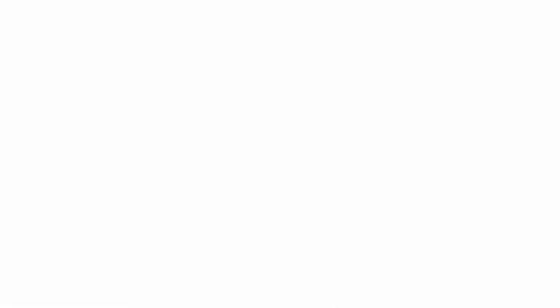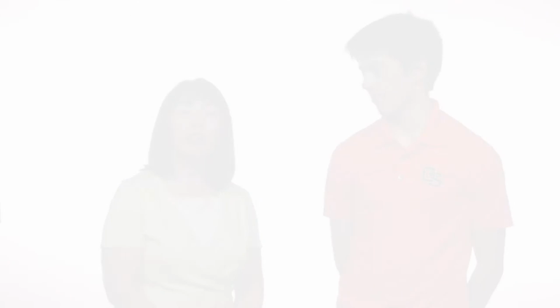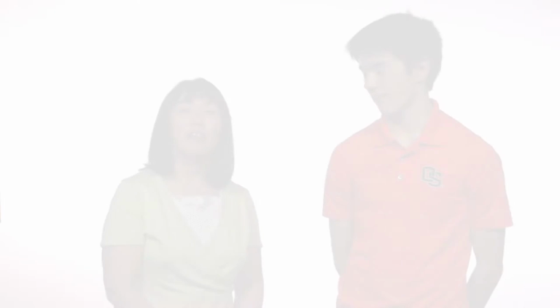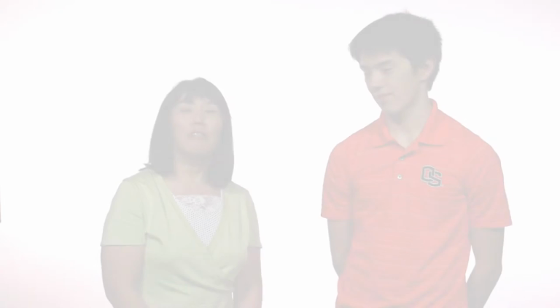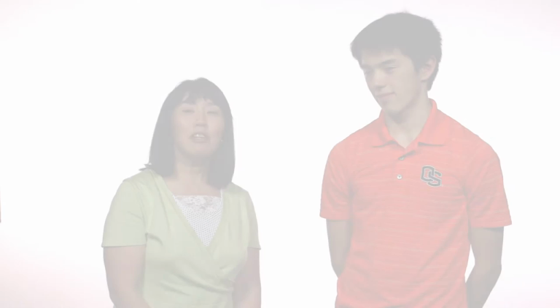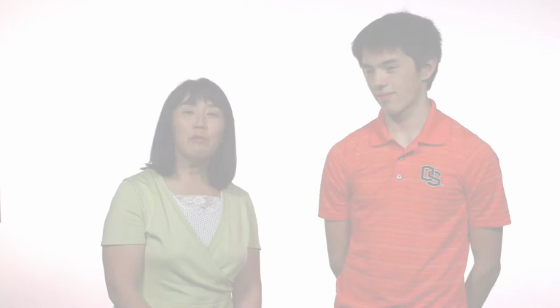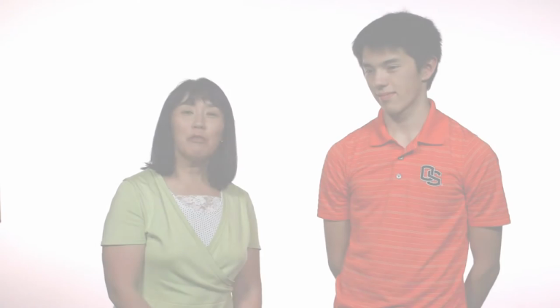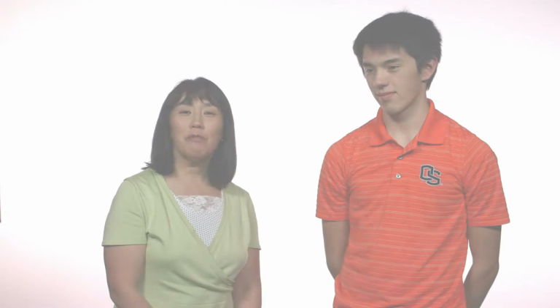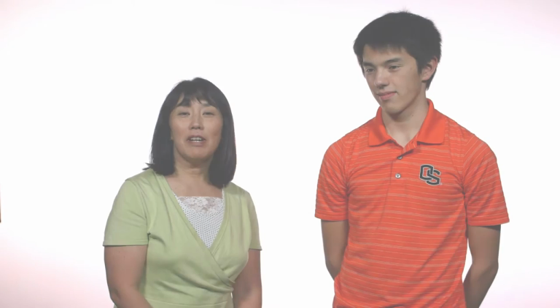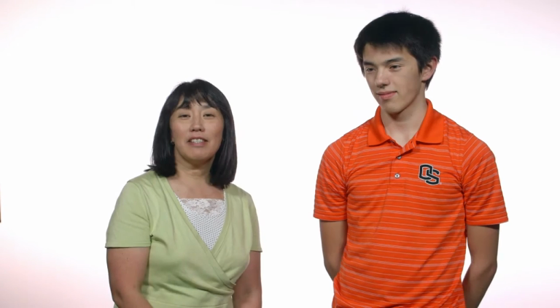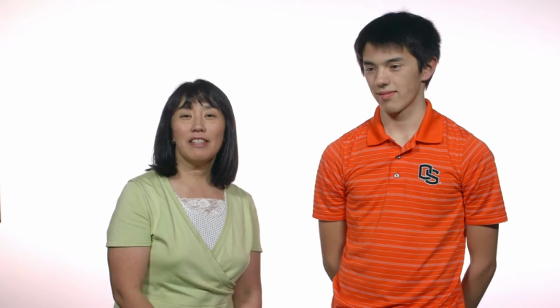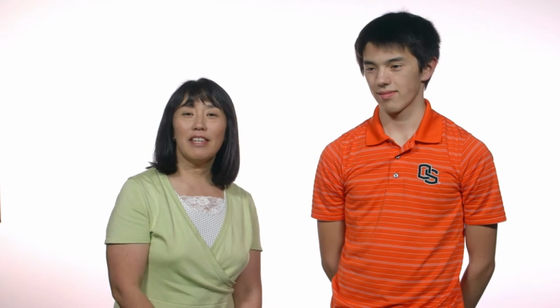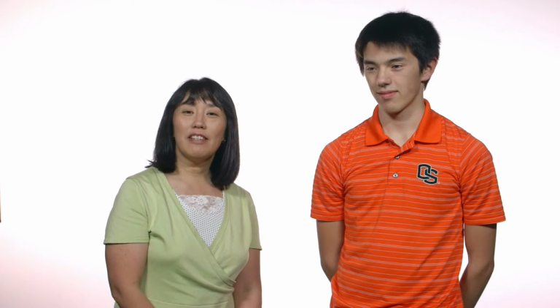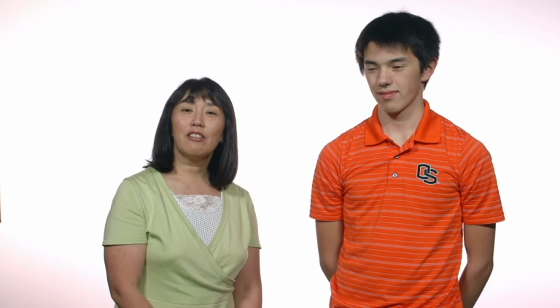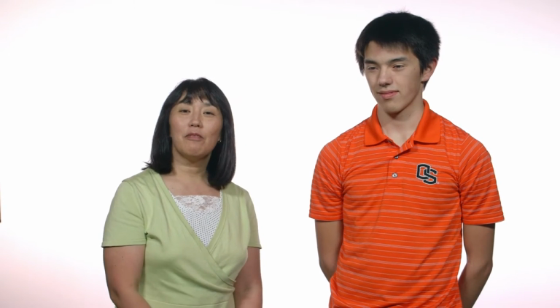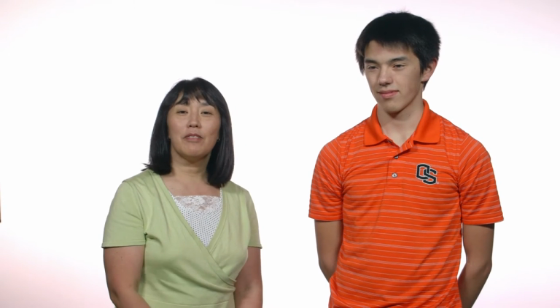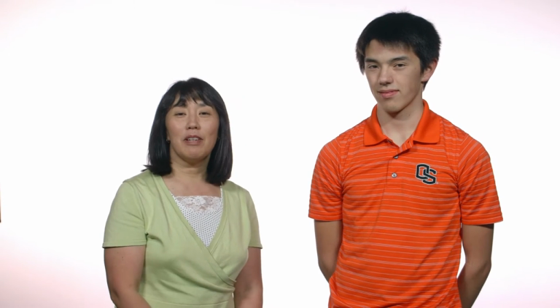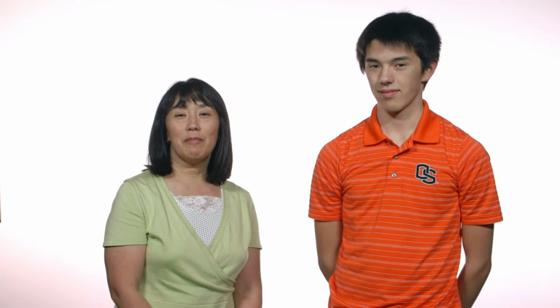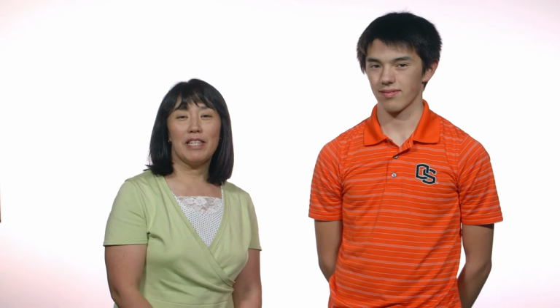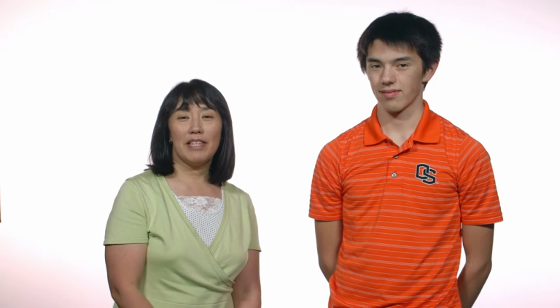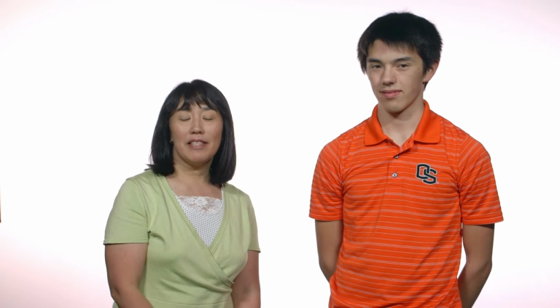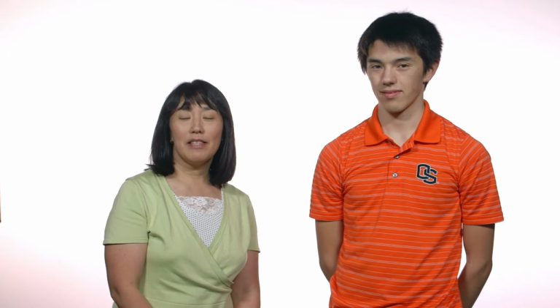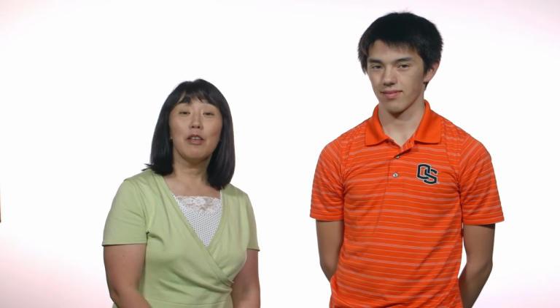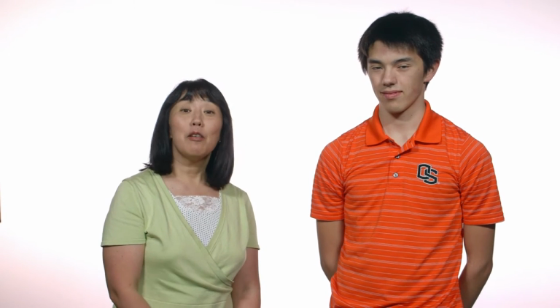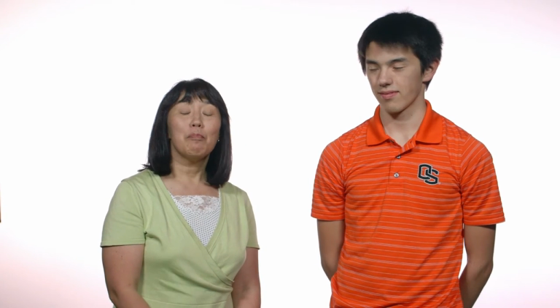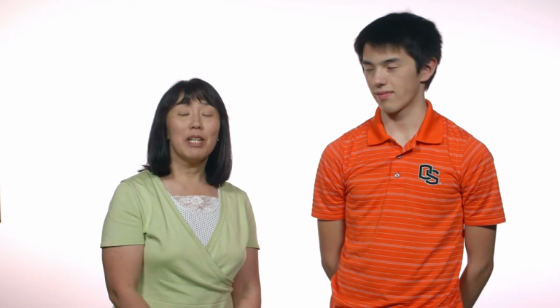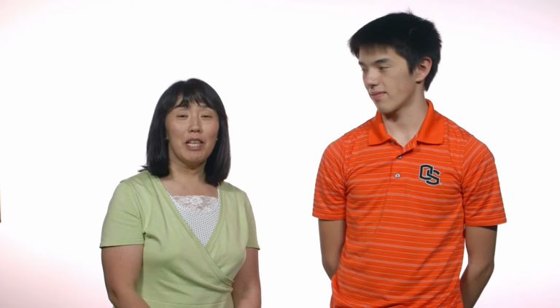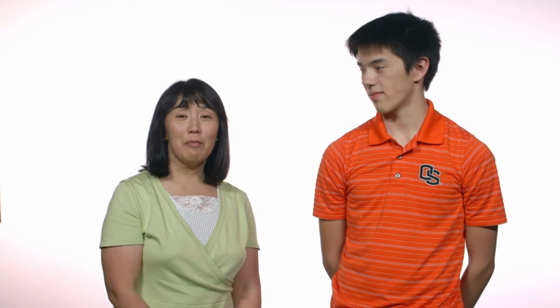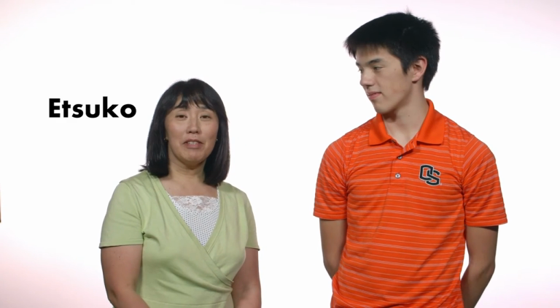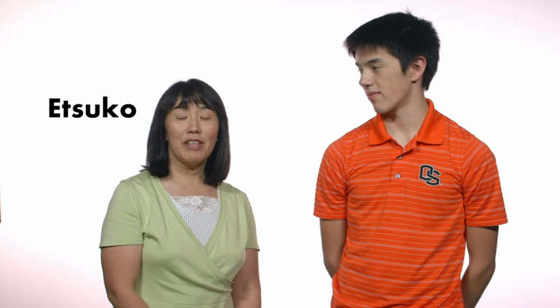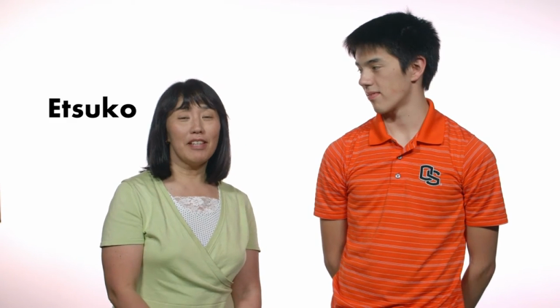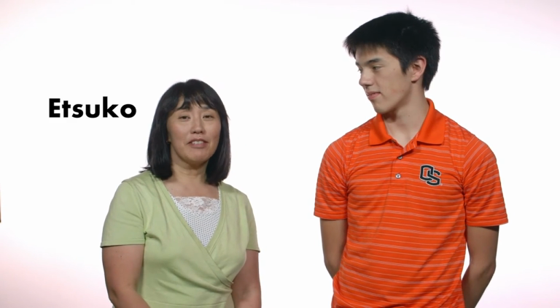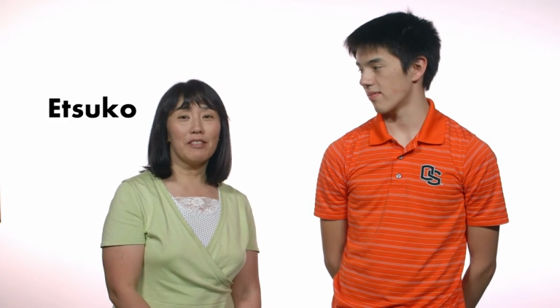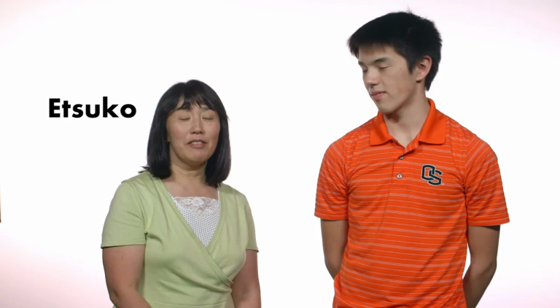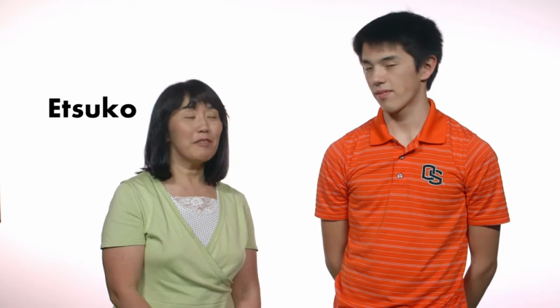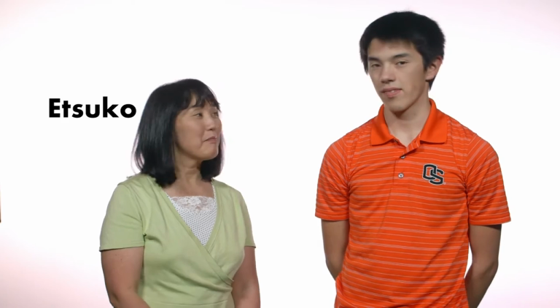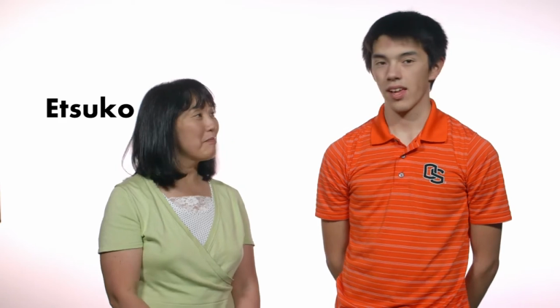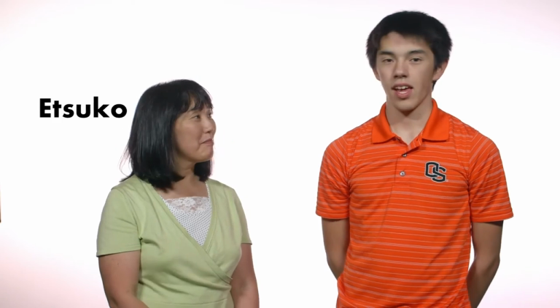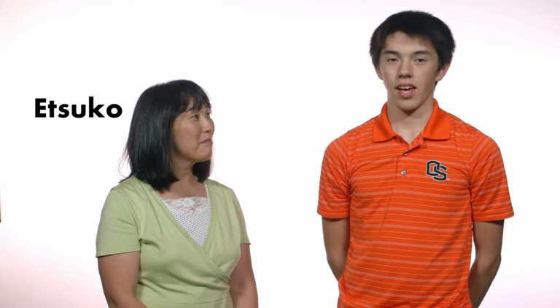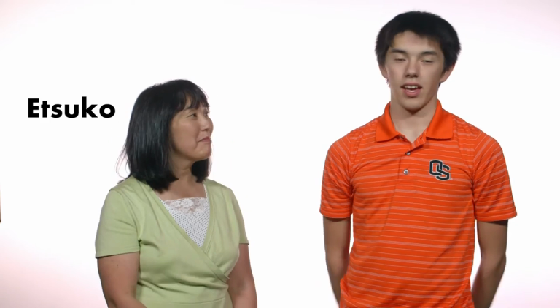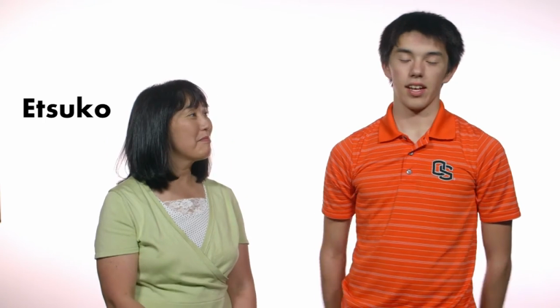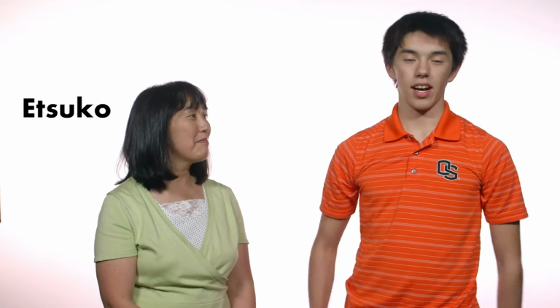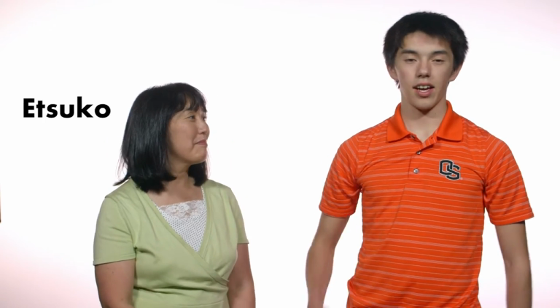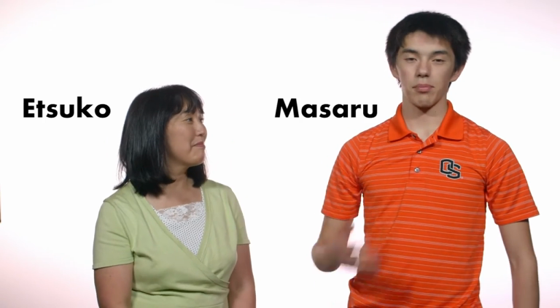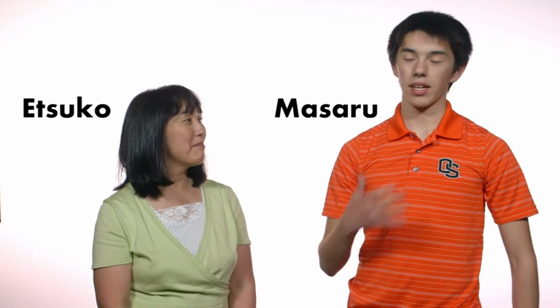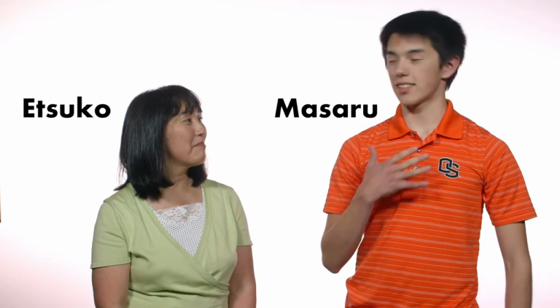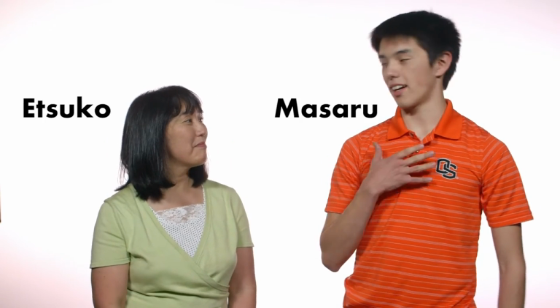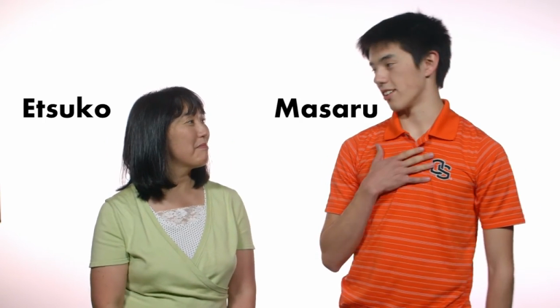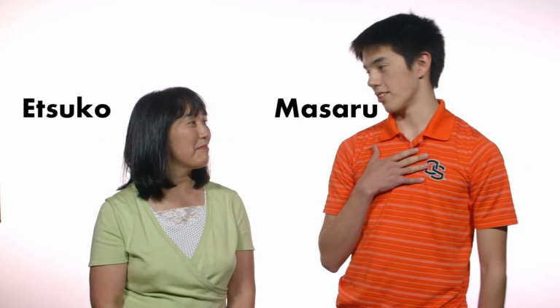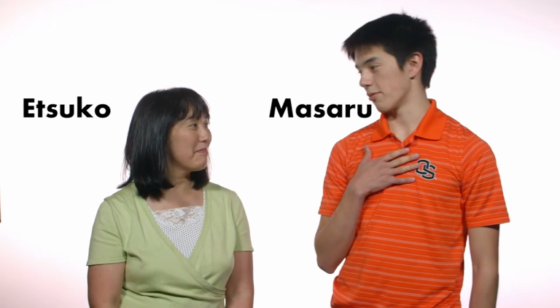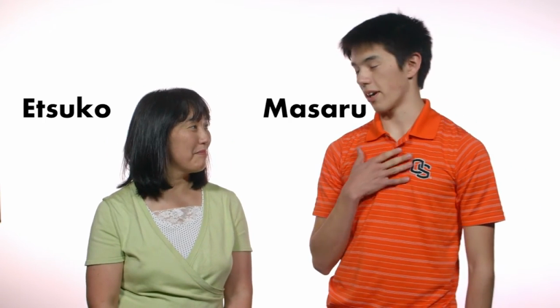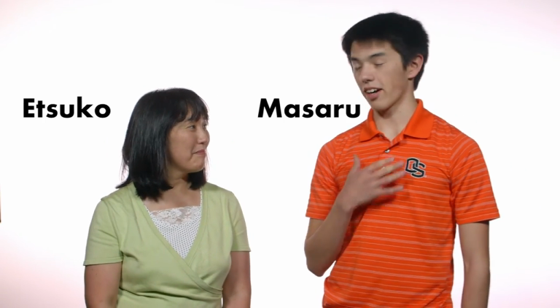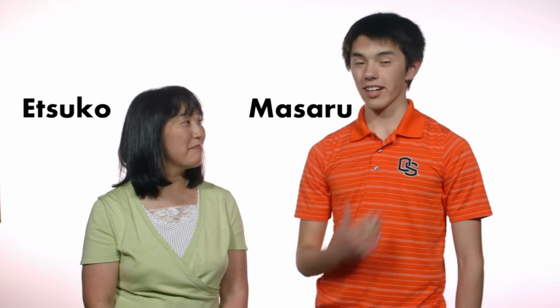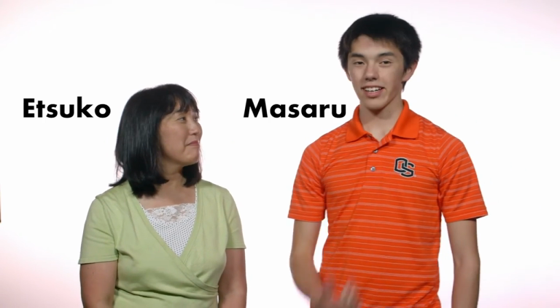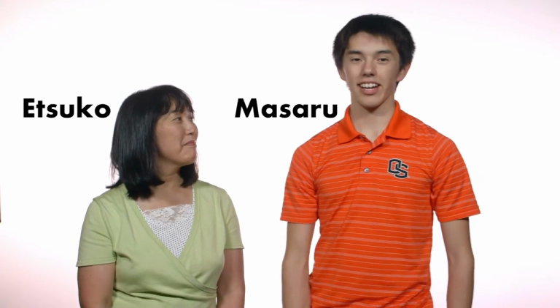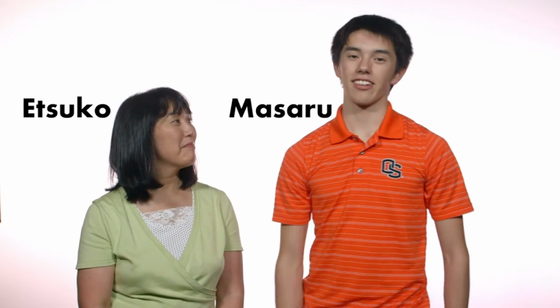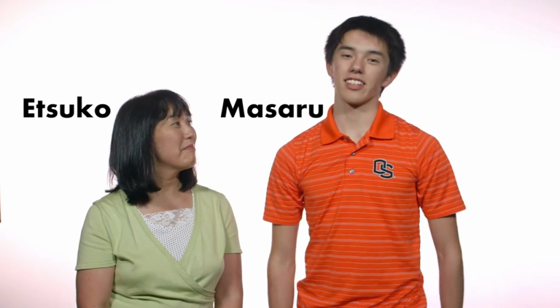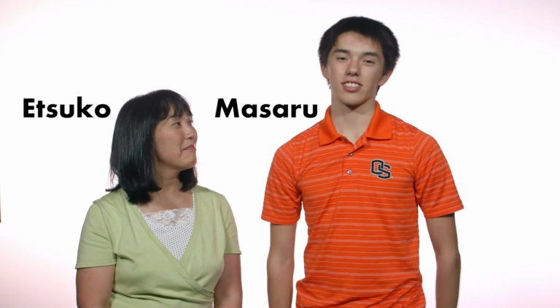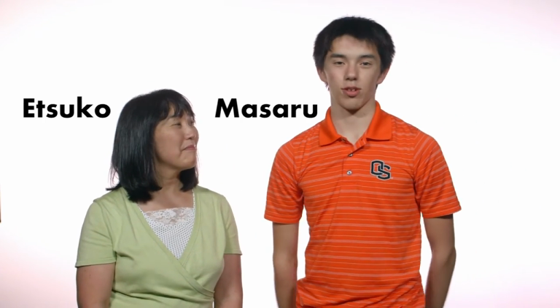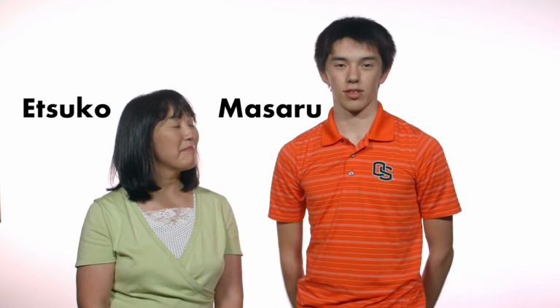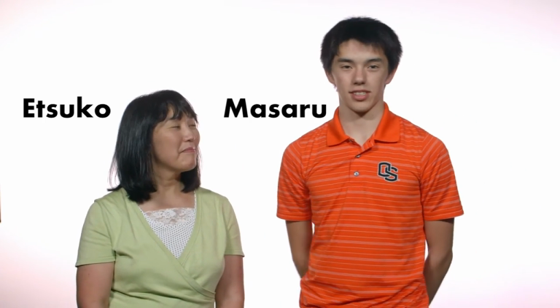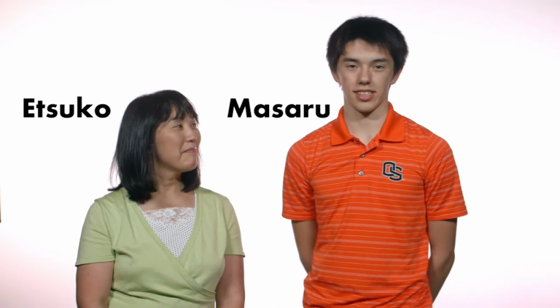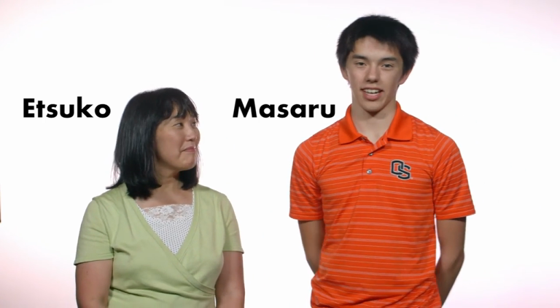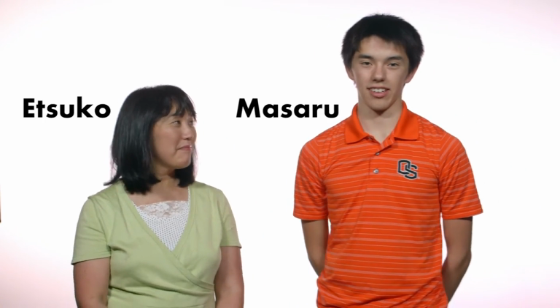Welcome to First Year of Japanese. My name is Etsuko, and I am Masaru. We are going to carry this course together.